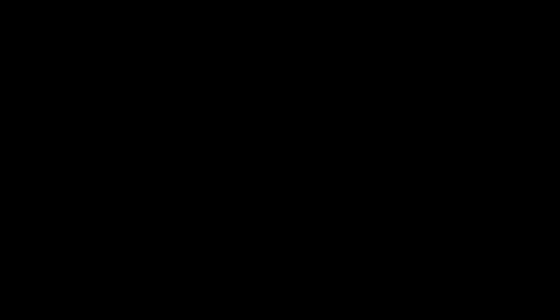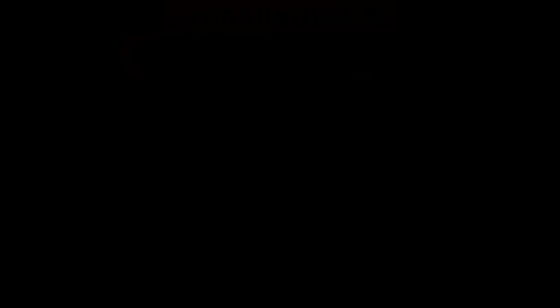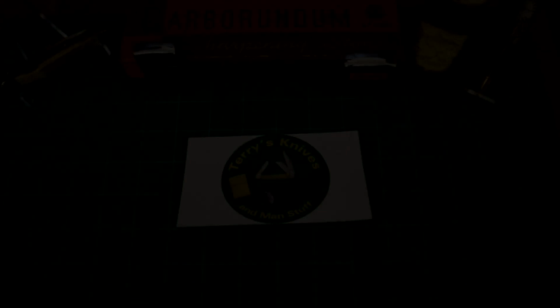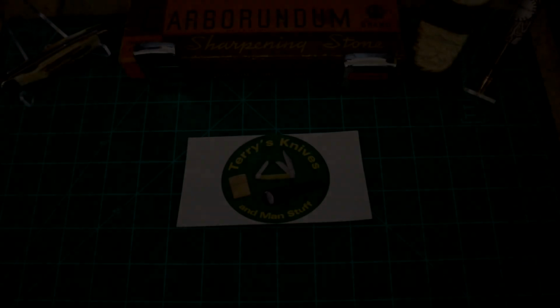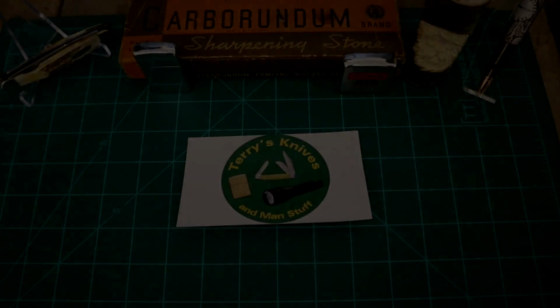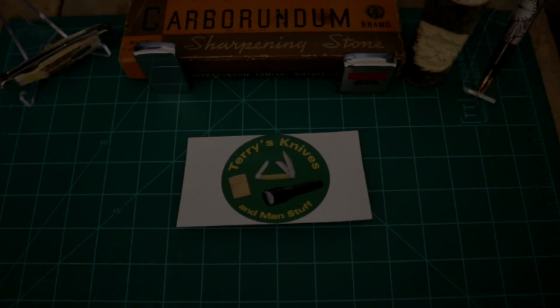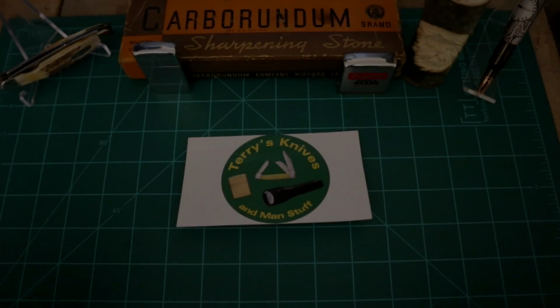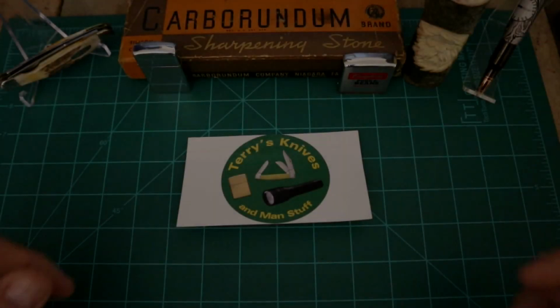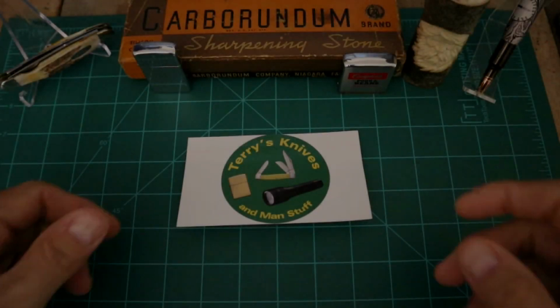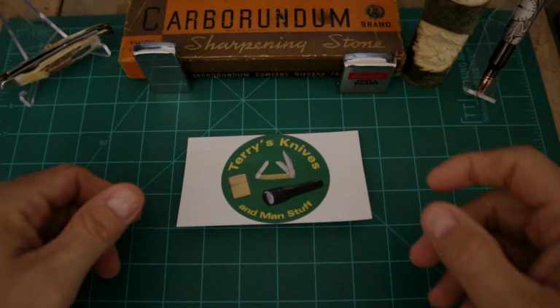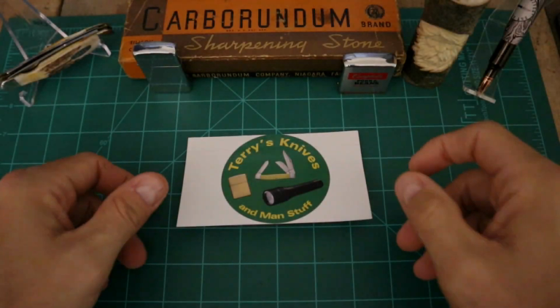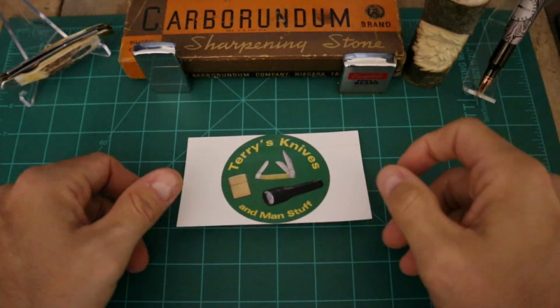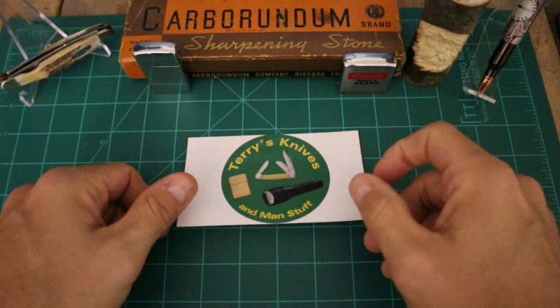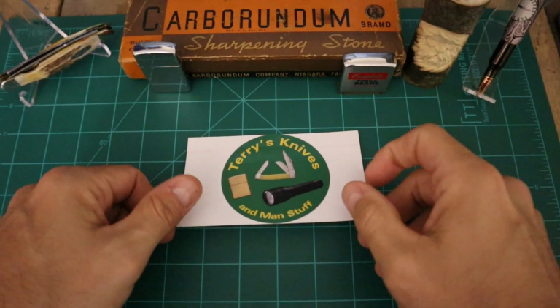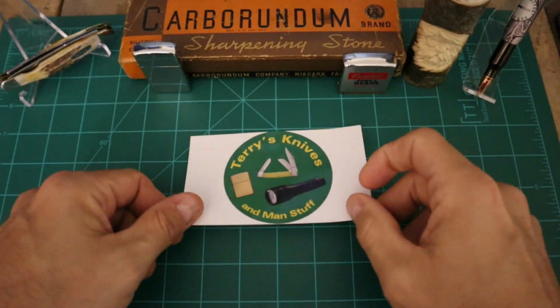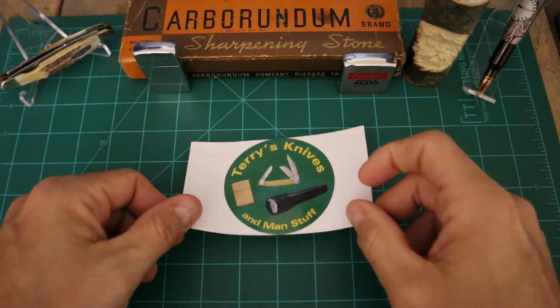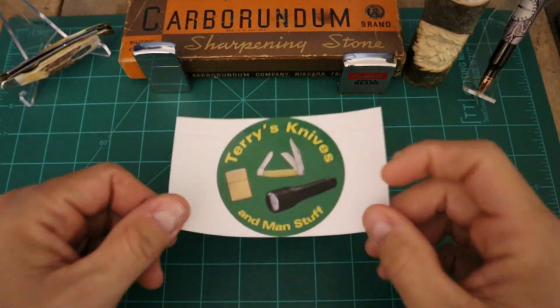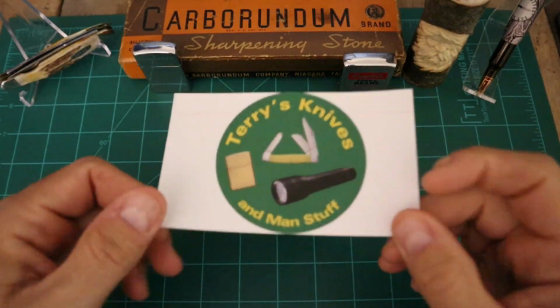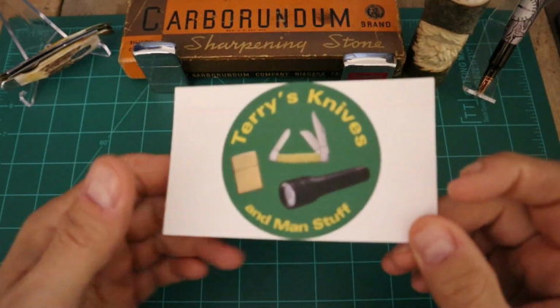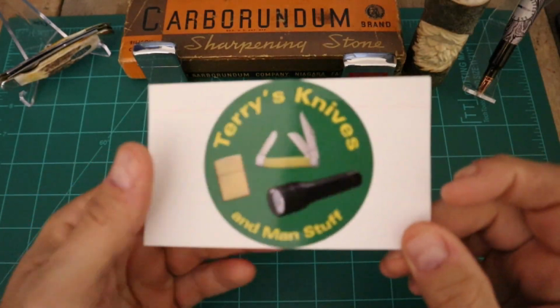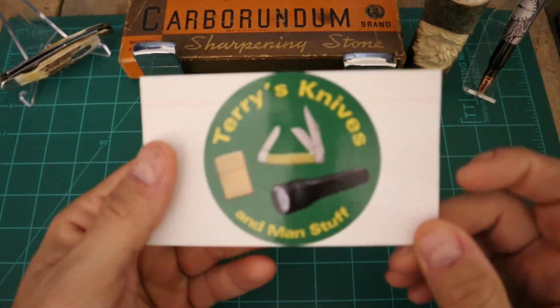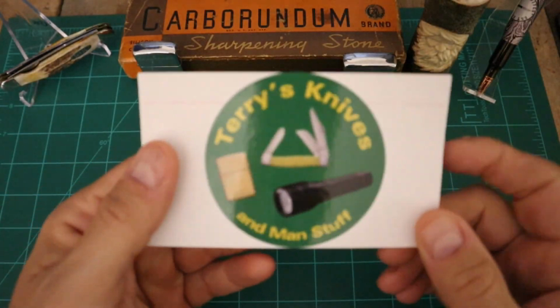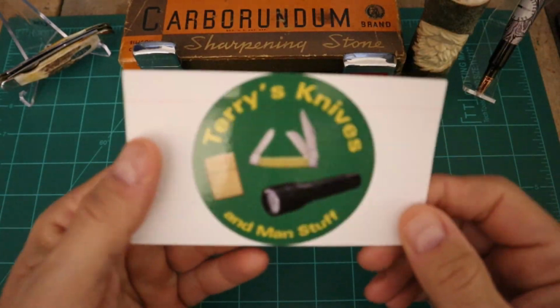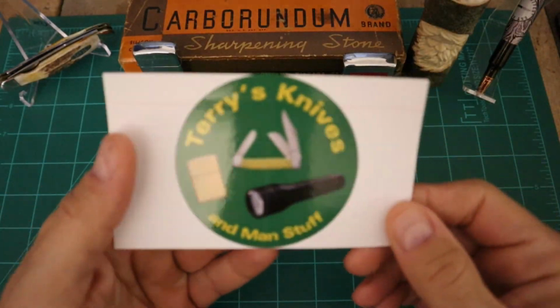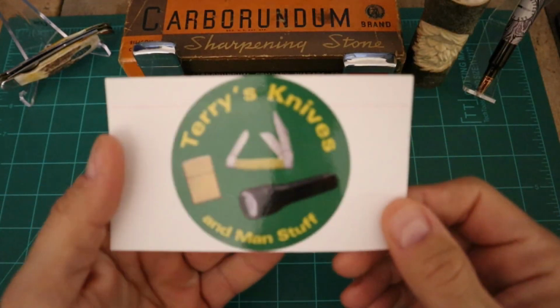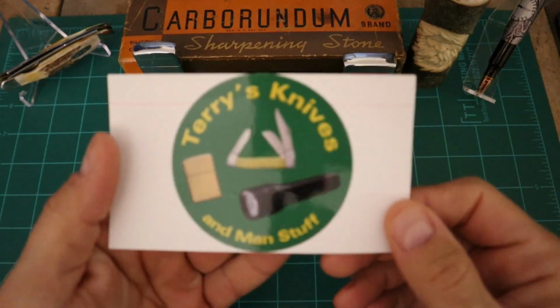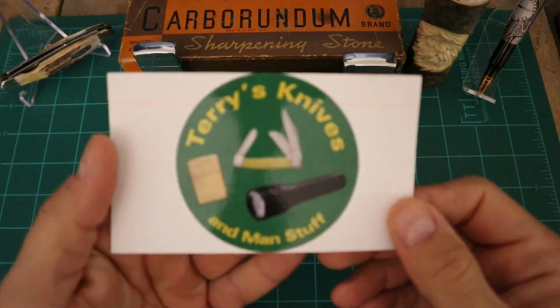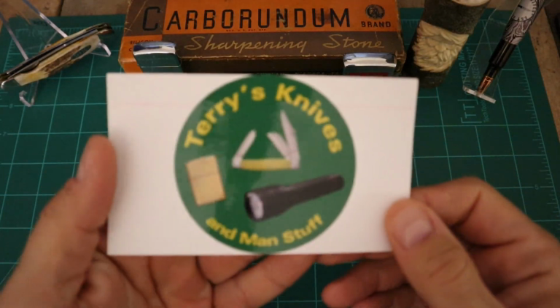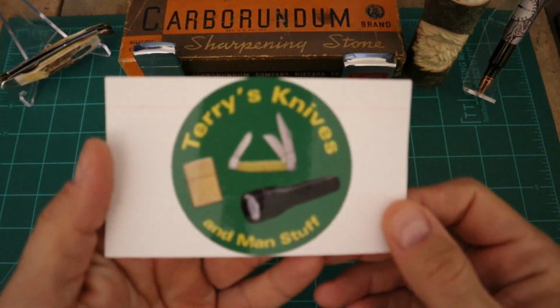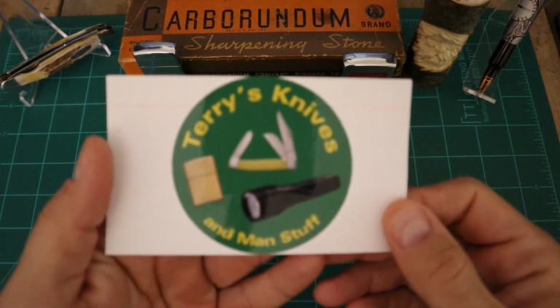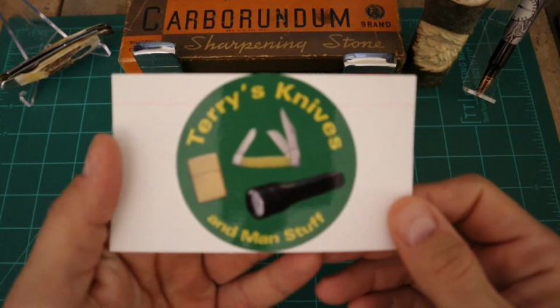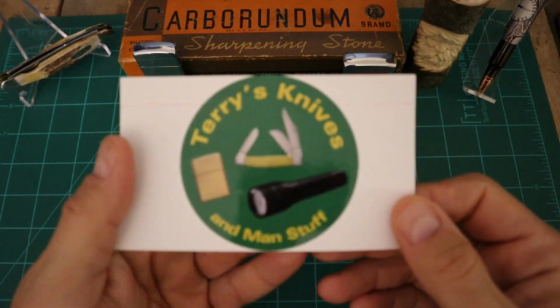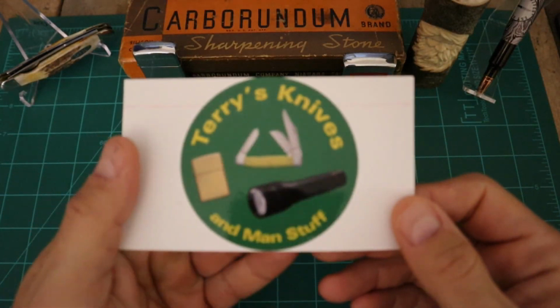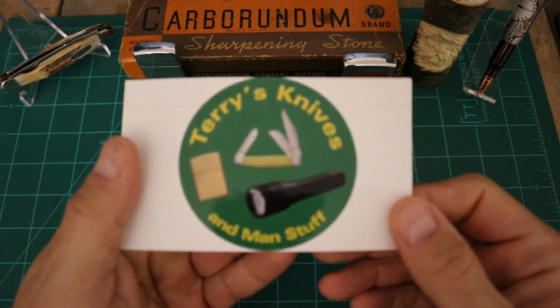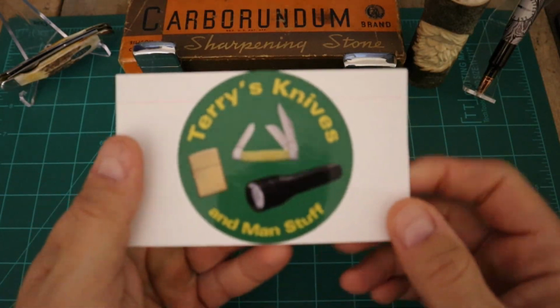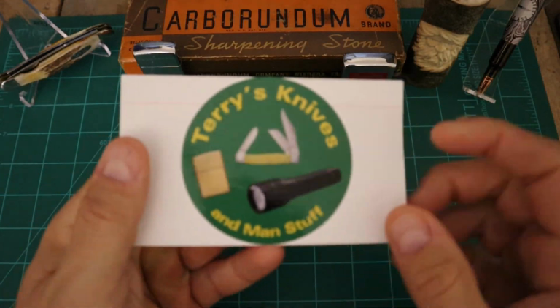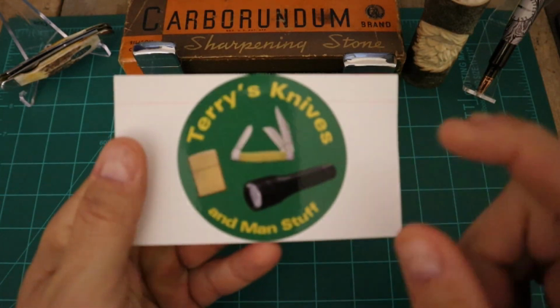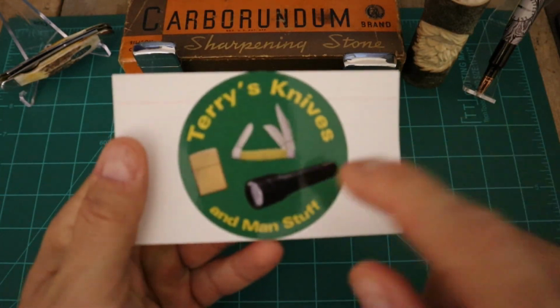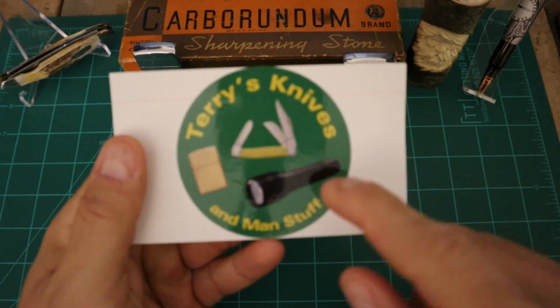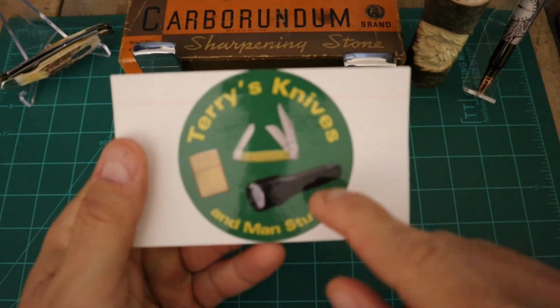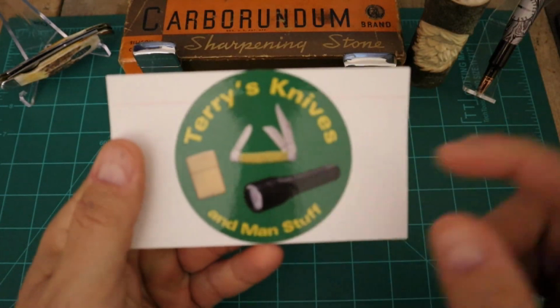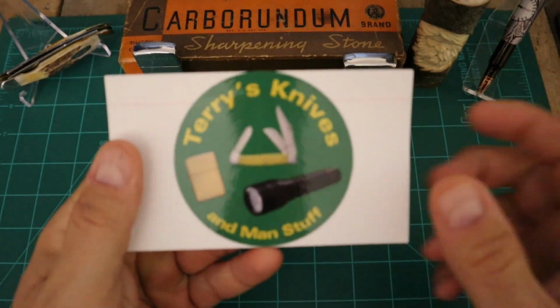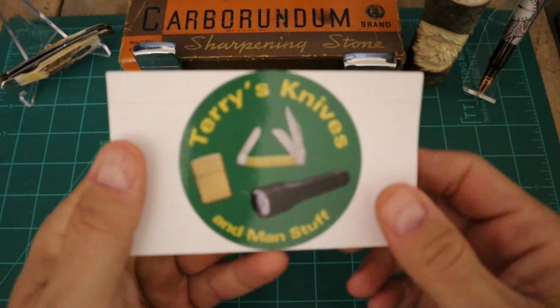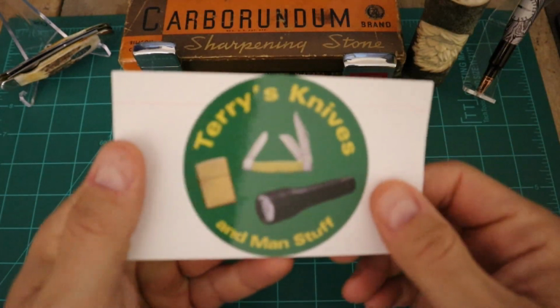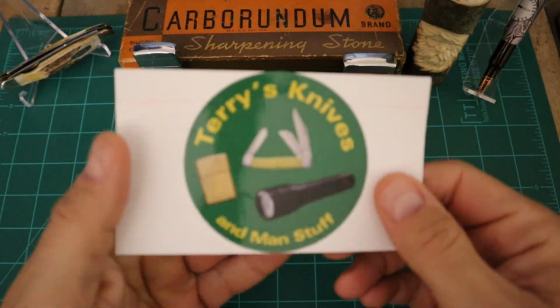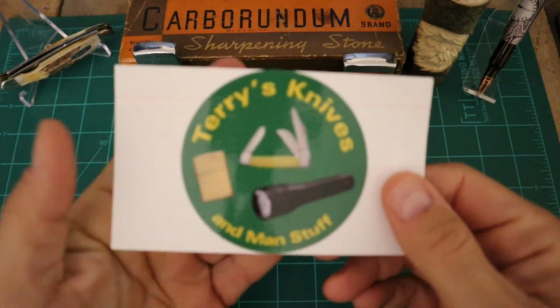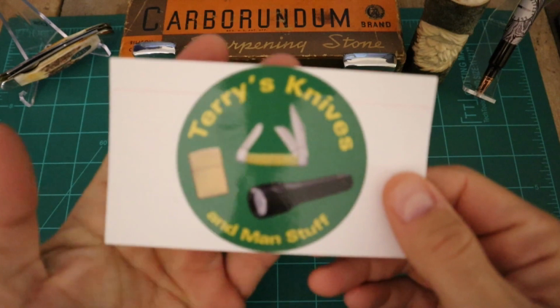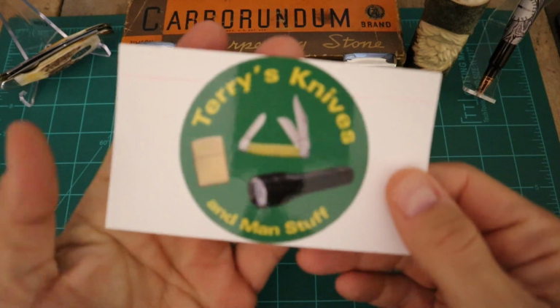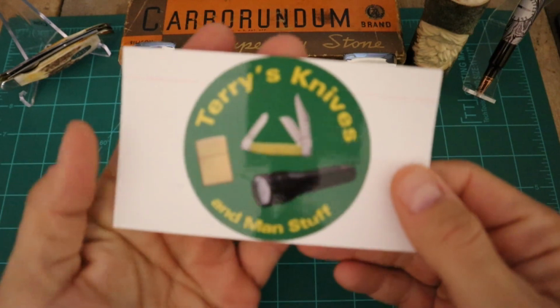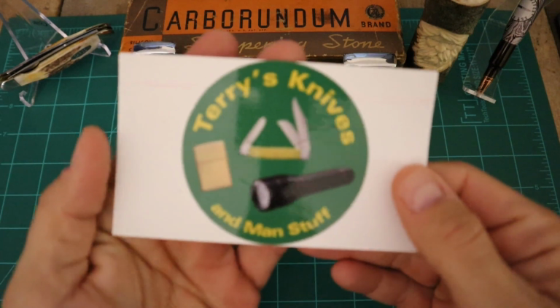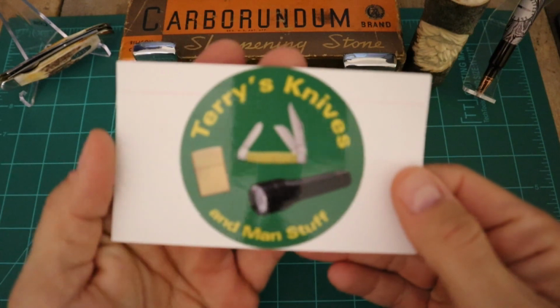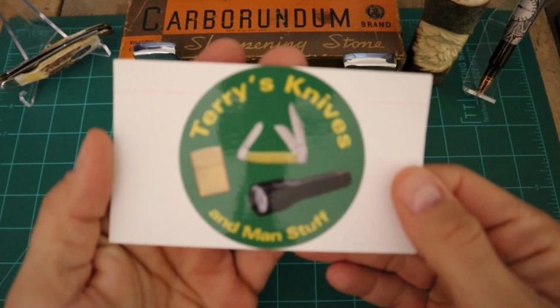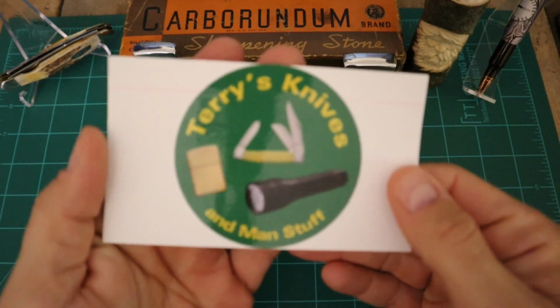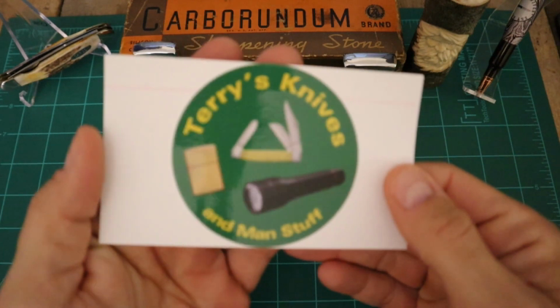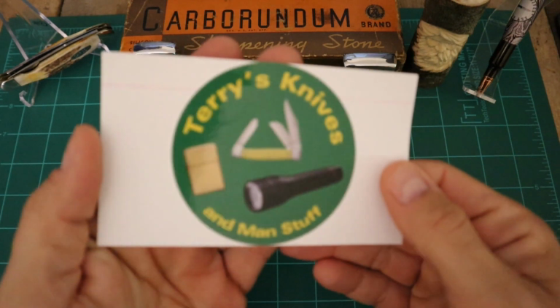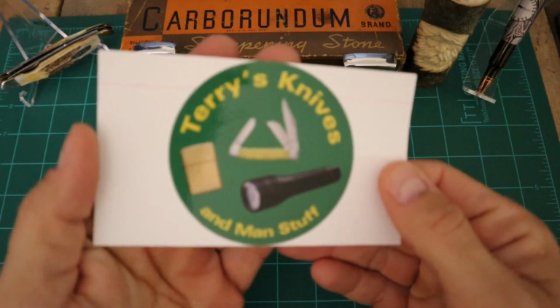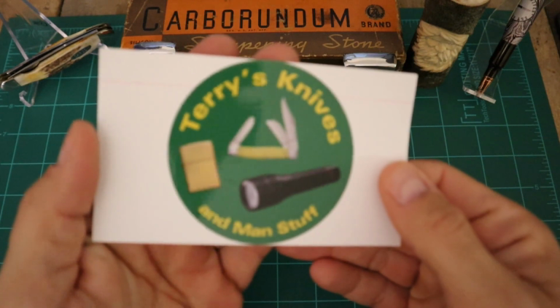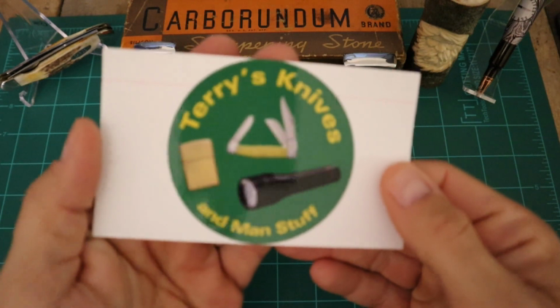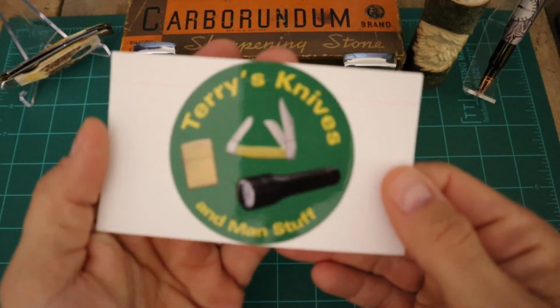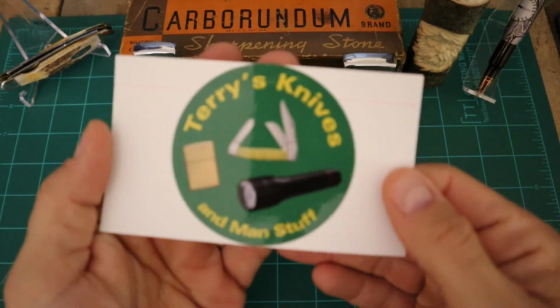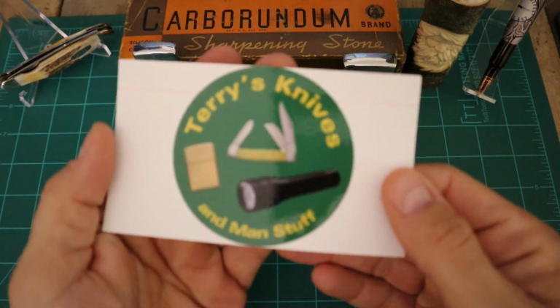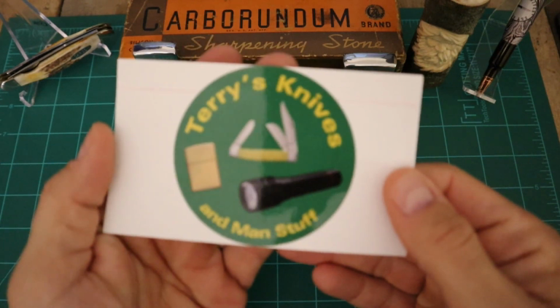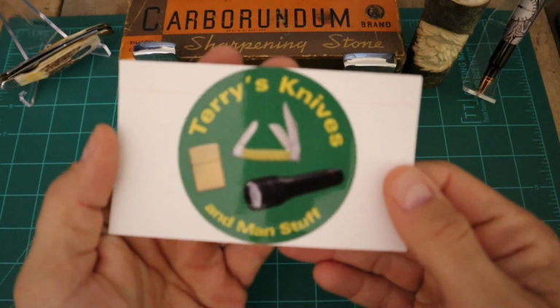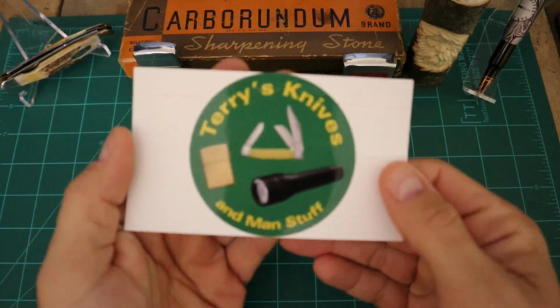Alright guys, it's that time of the week again. It's time for Saturday's Stockman Stampede, brought to us by Terry's Dyson Man Stuff.